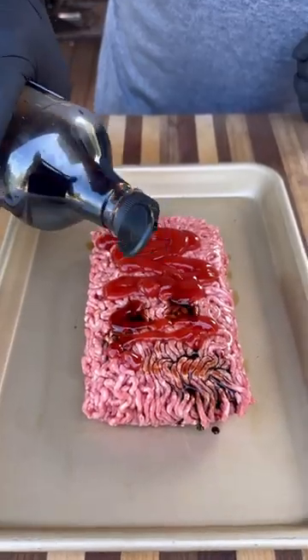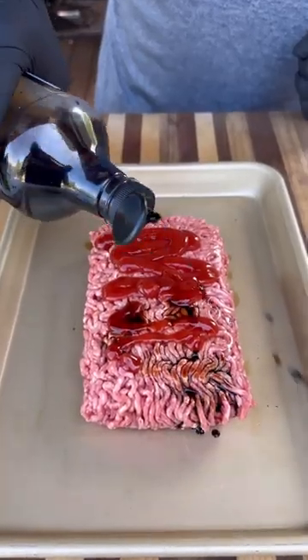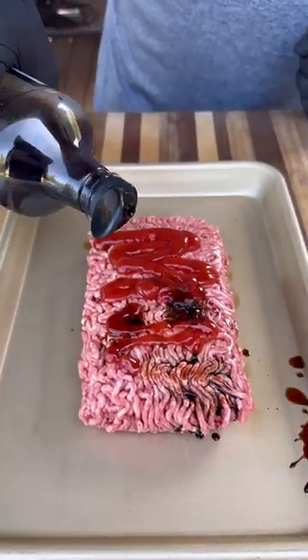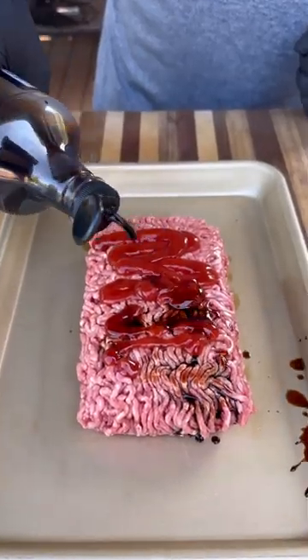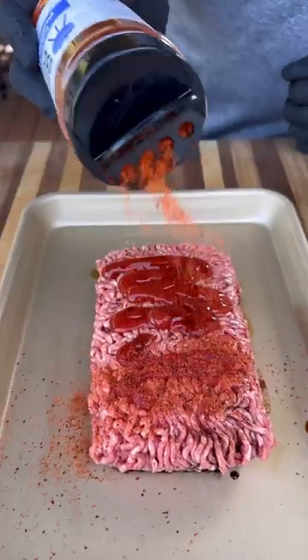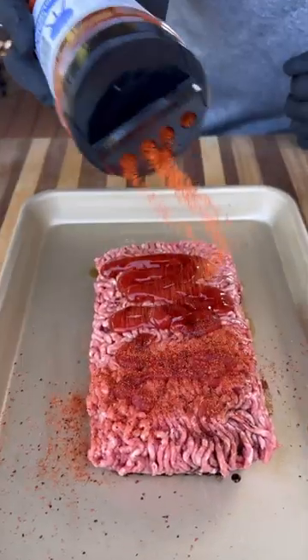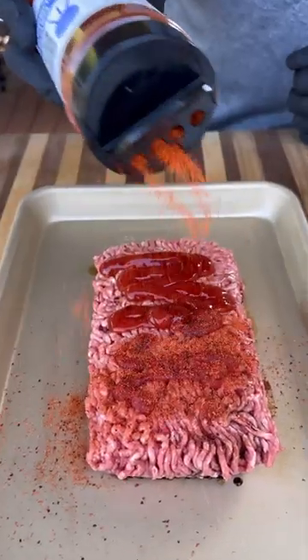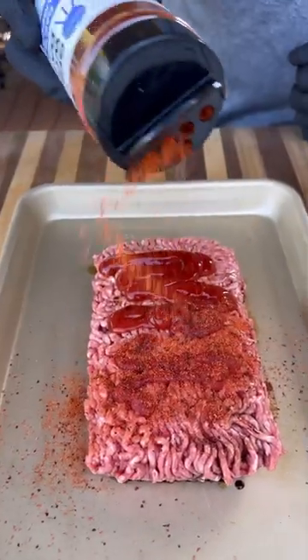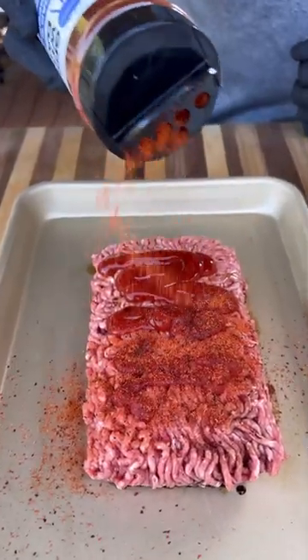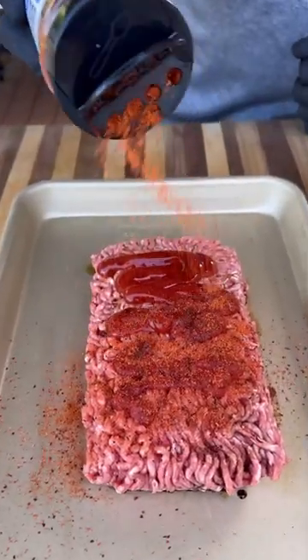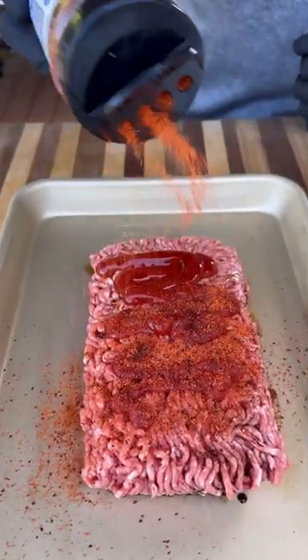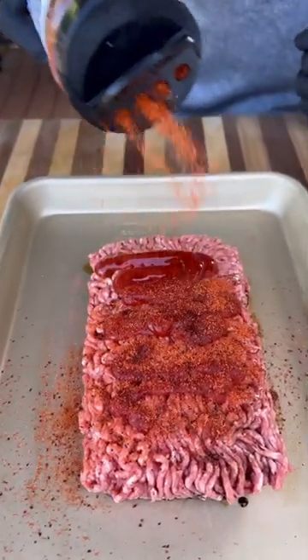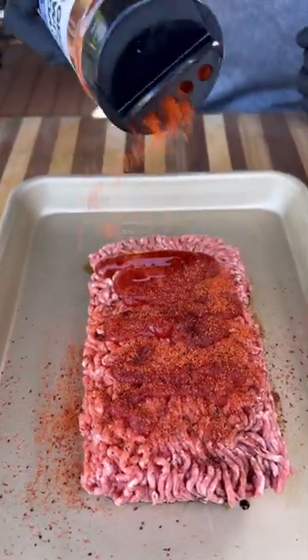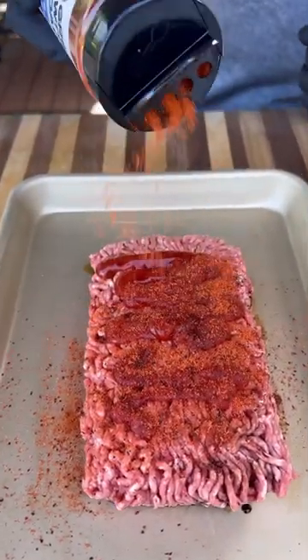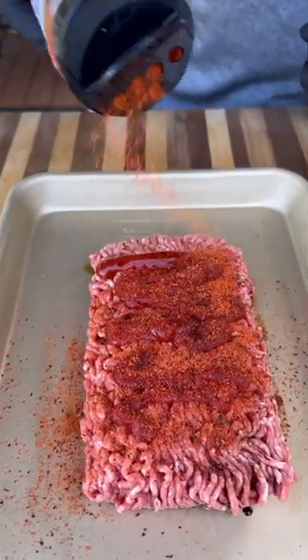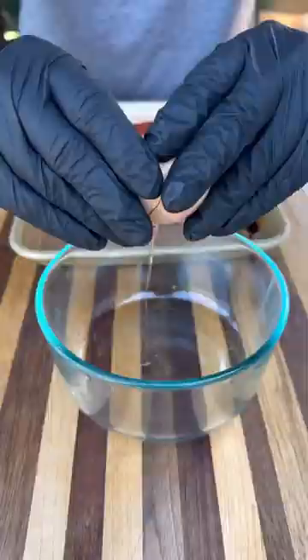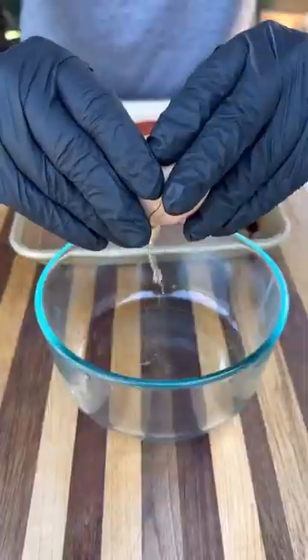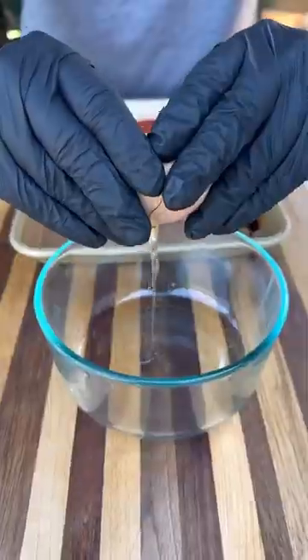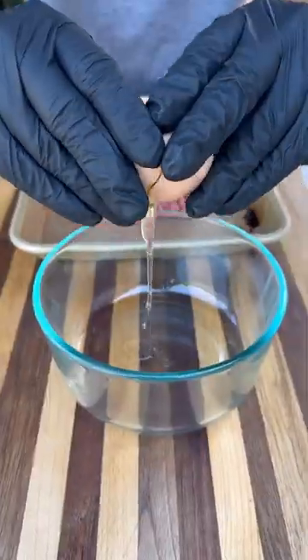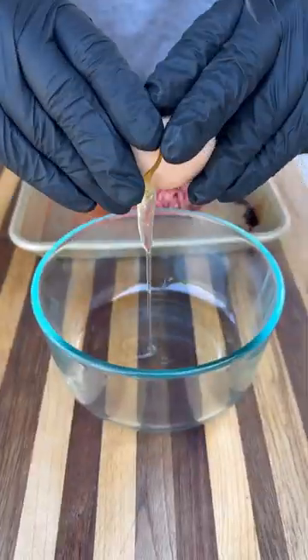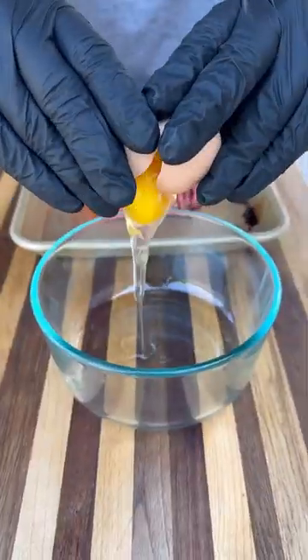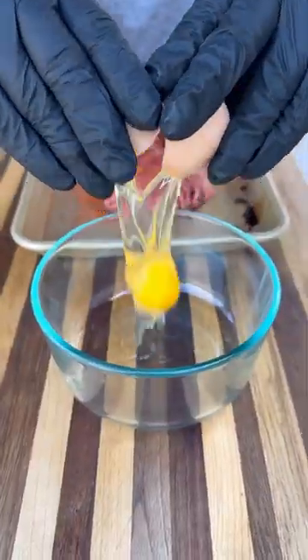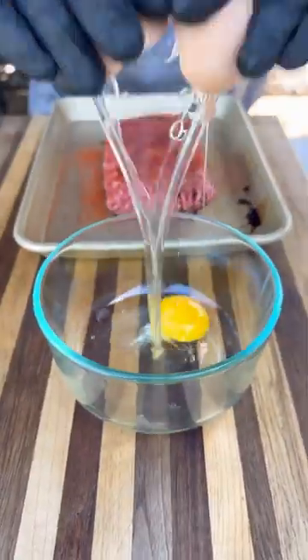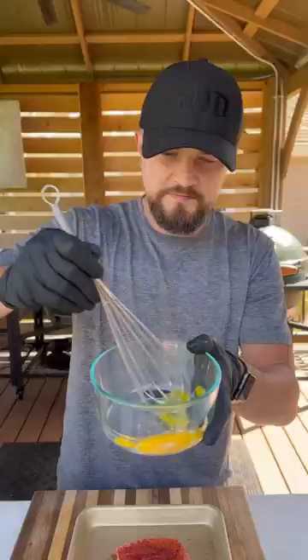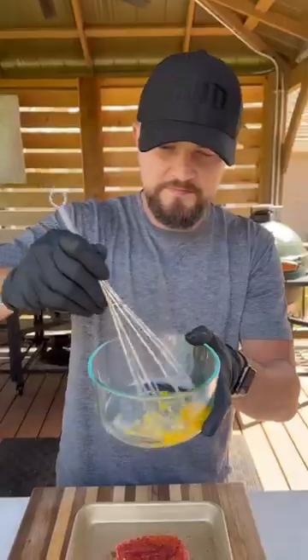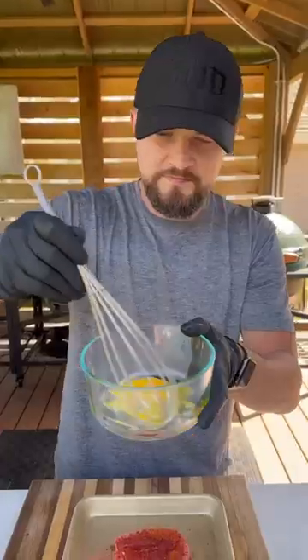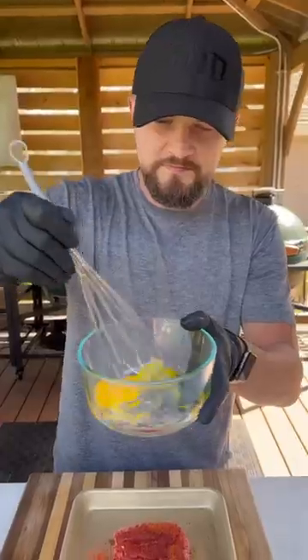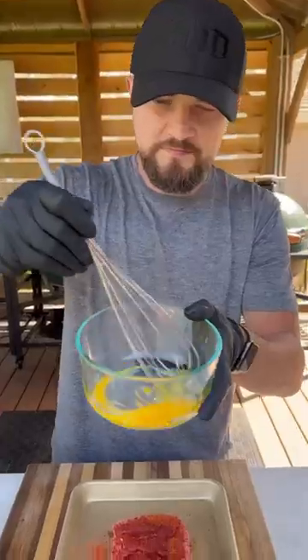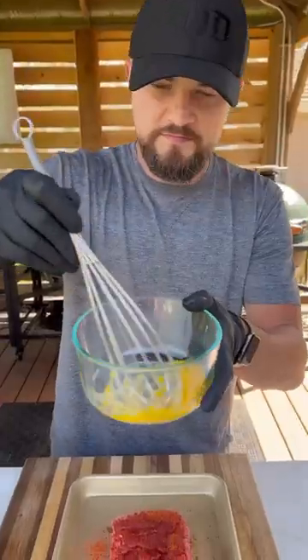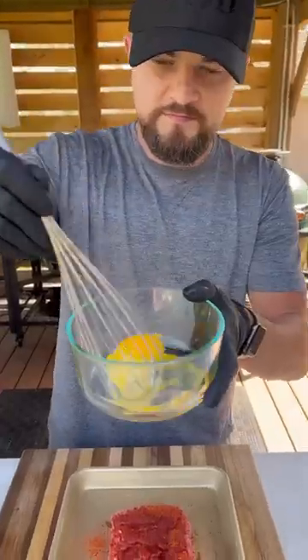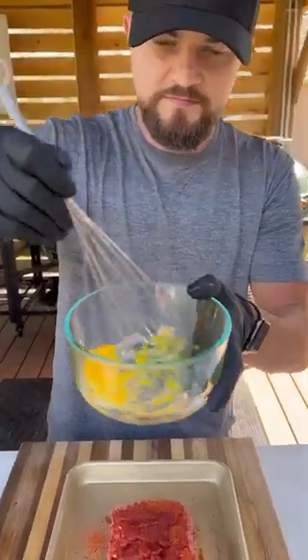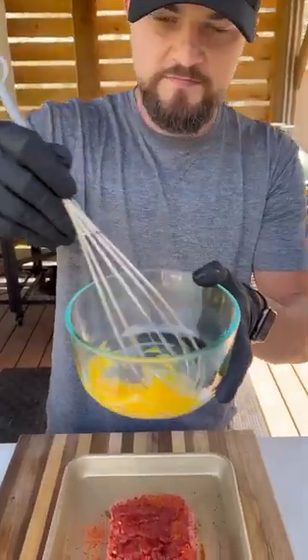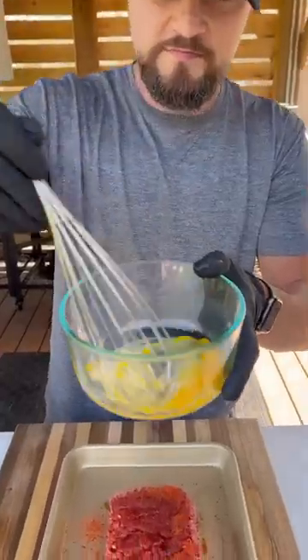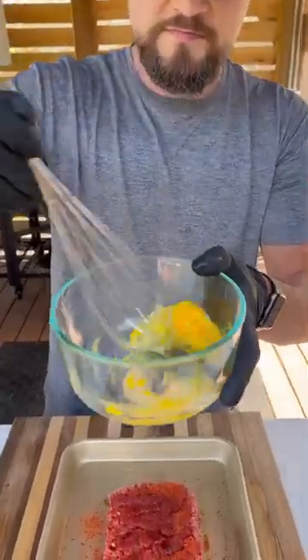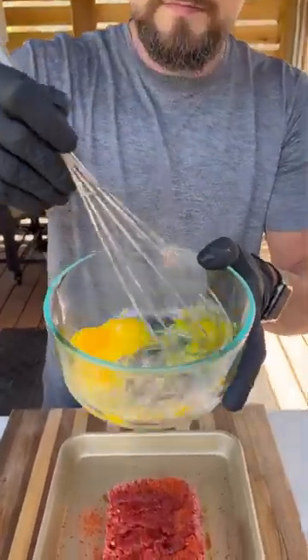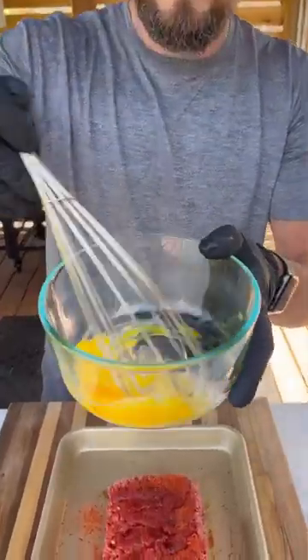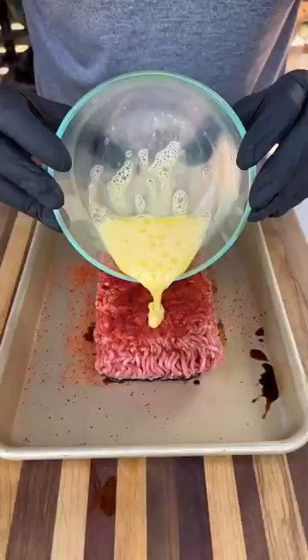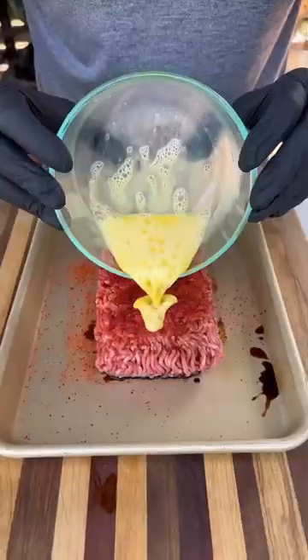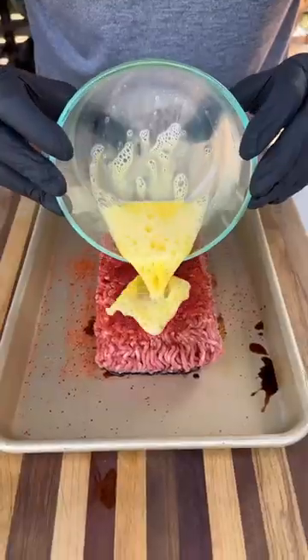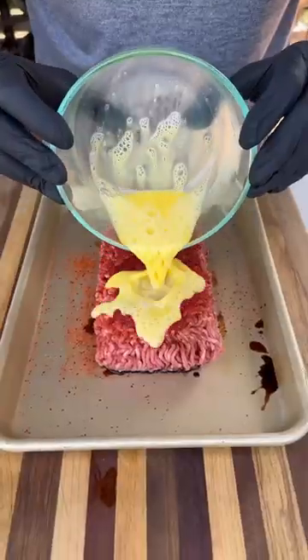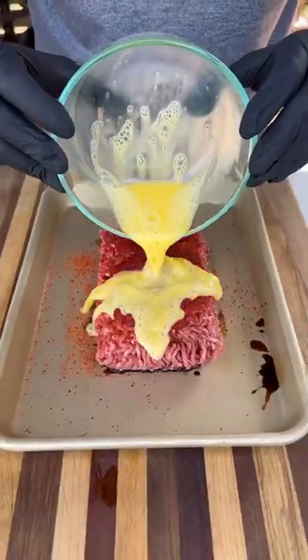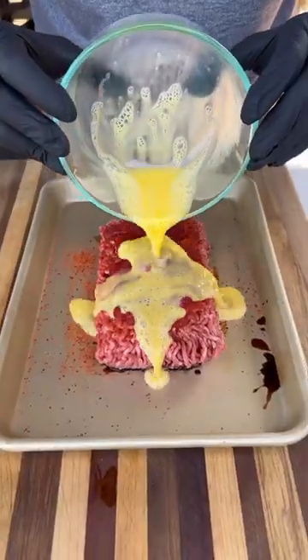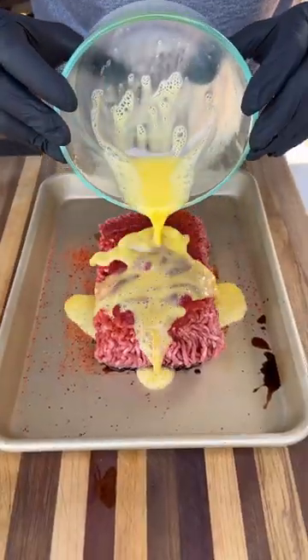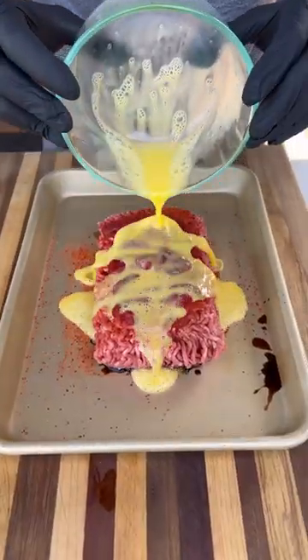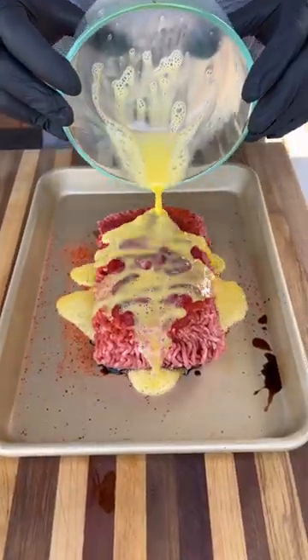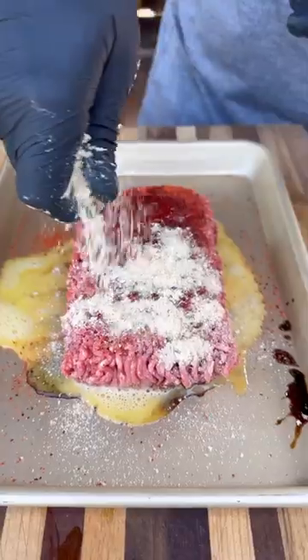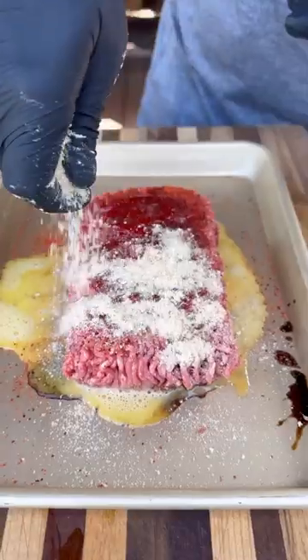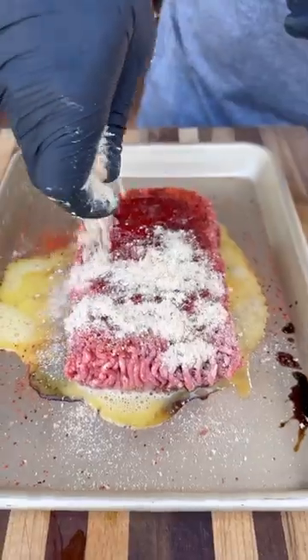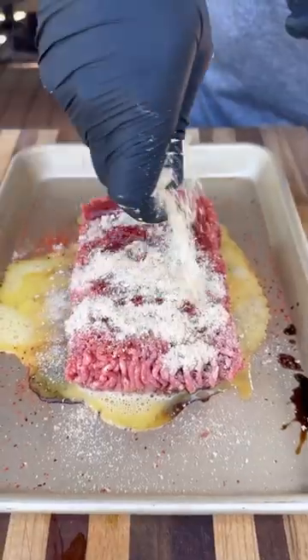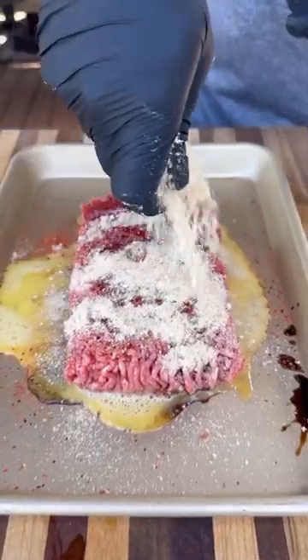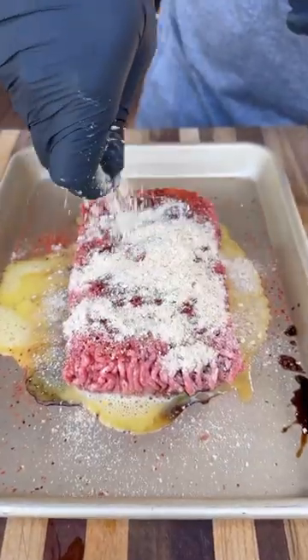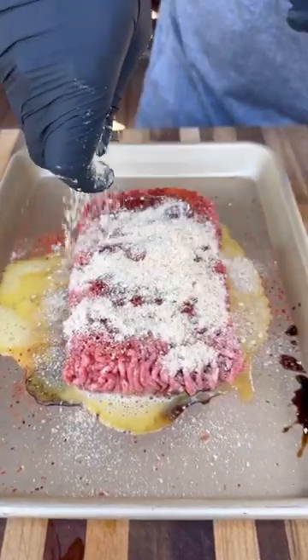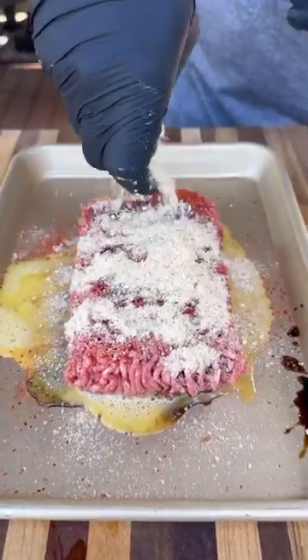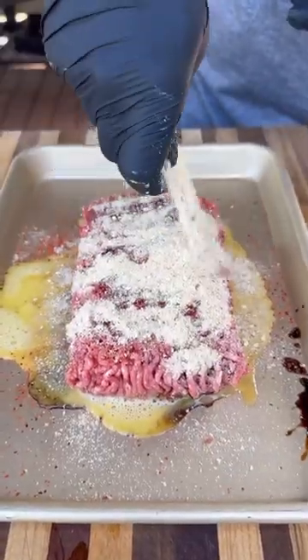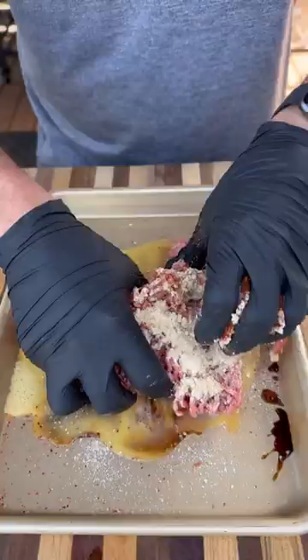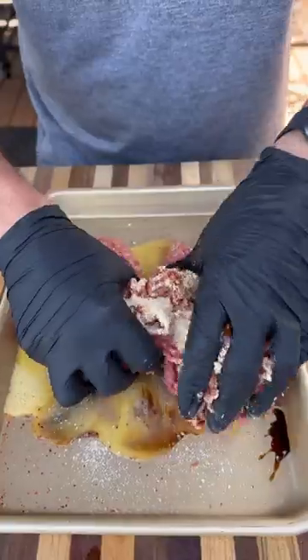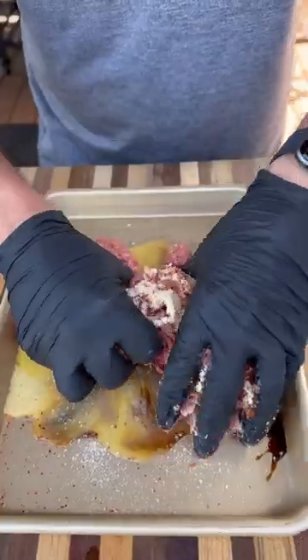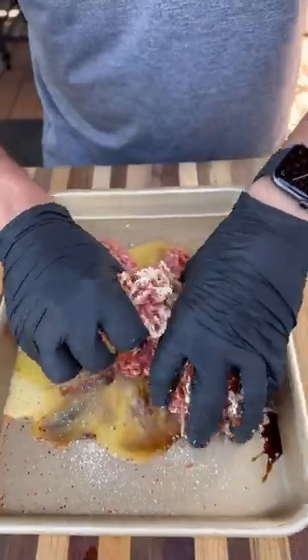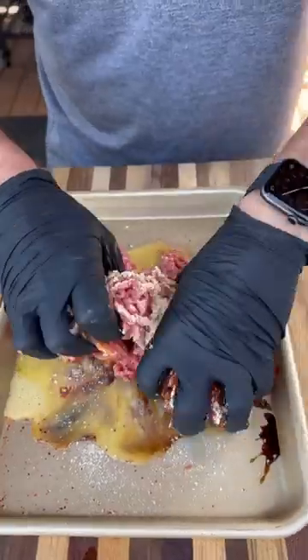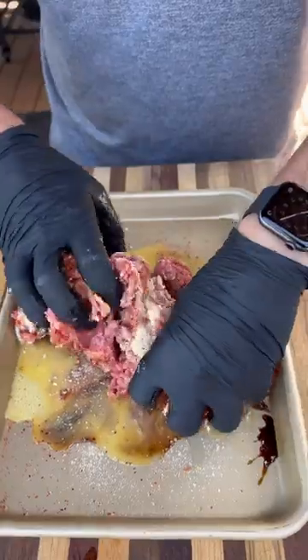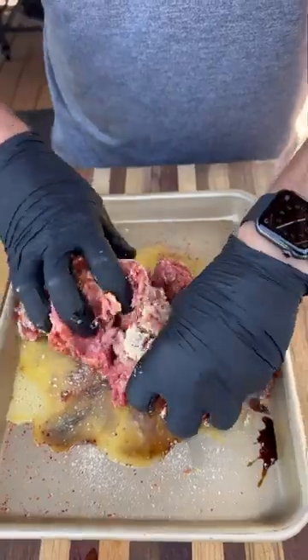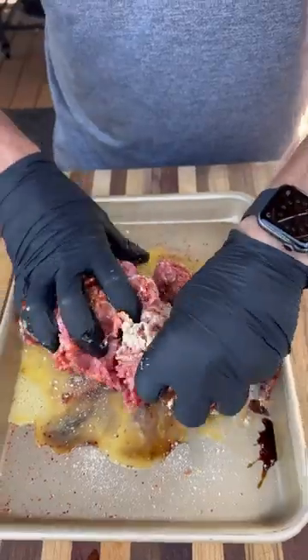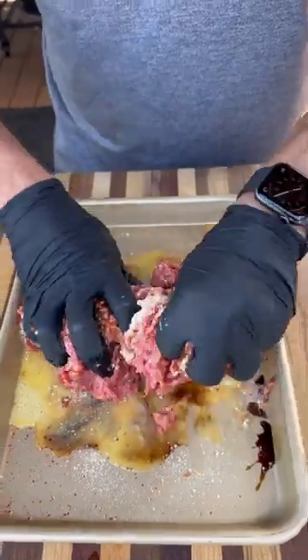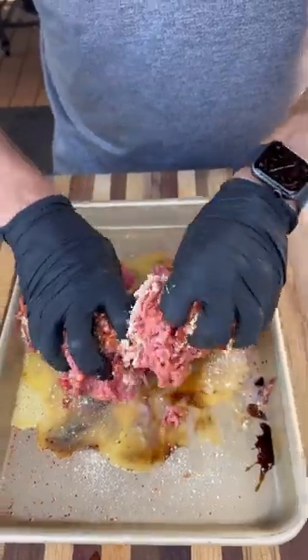Next up, we've got one pound of ground beef. We'll add some ketchup, soy sauce, Worcestershire, one beaten egg, plenty of breadcrumbs, and mix all this together.